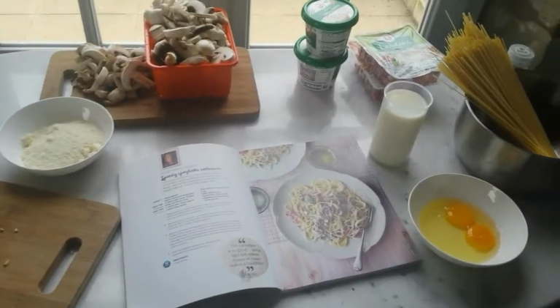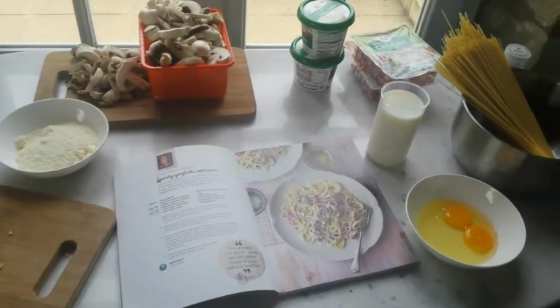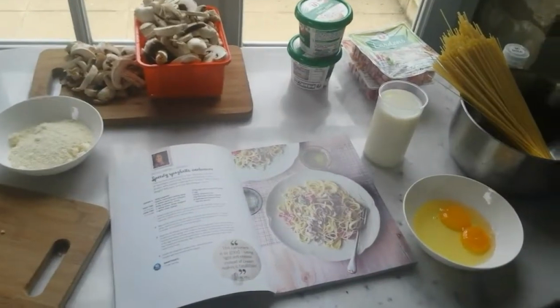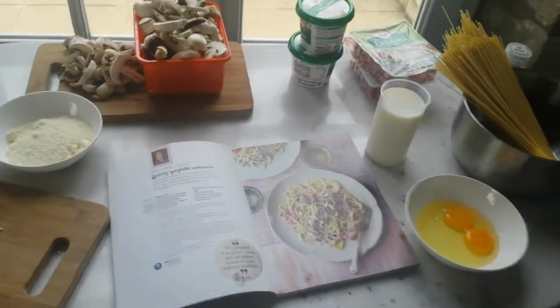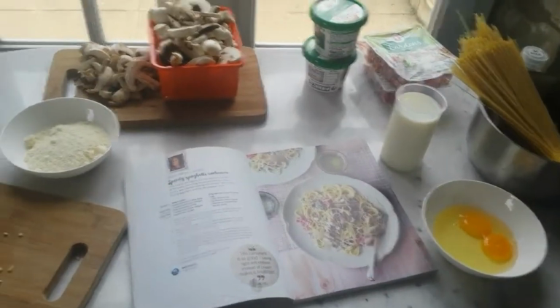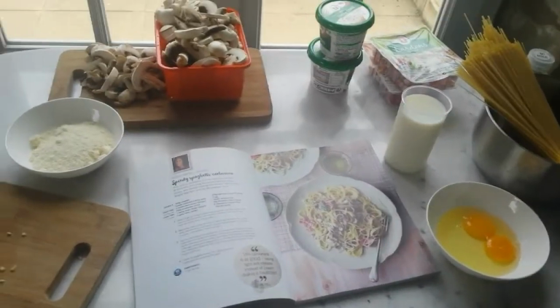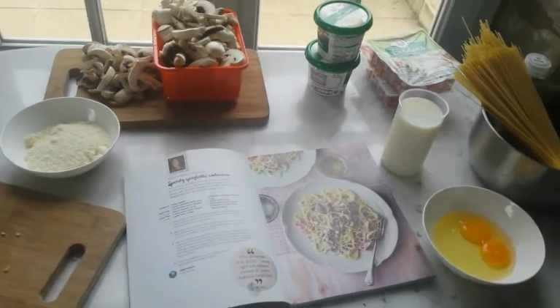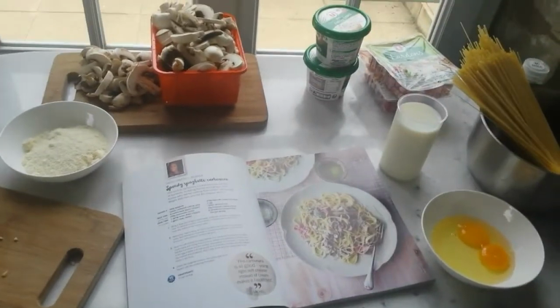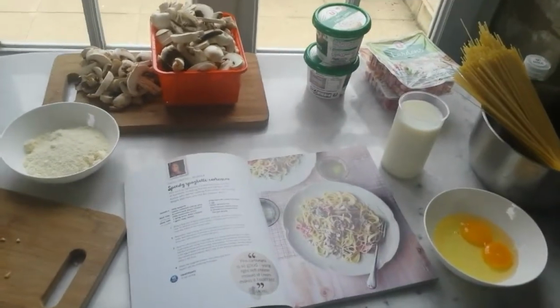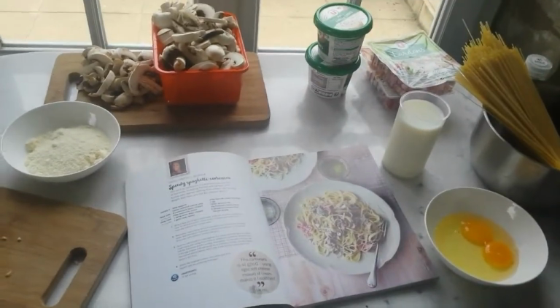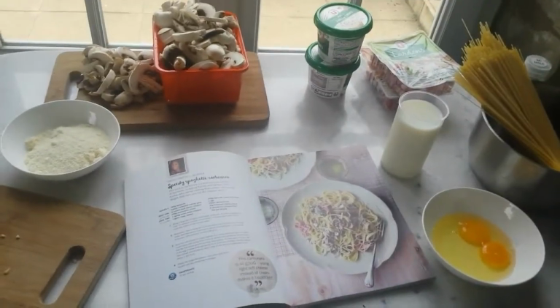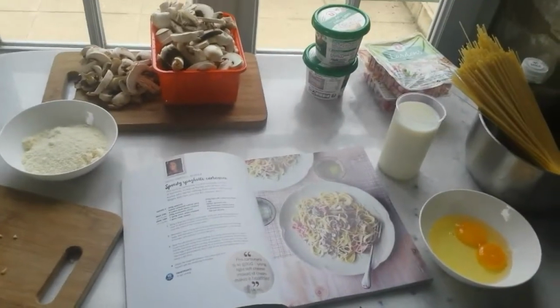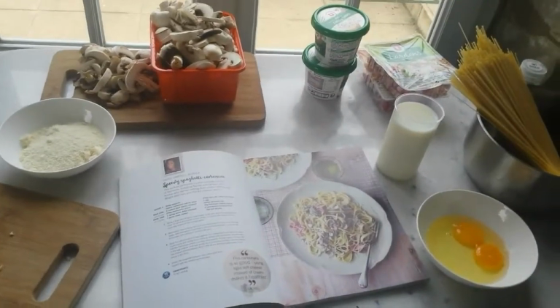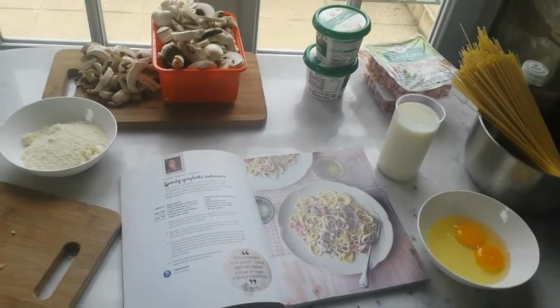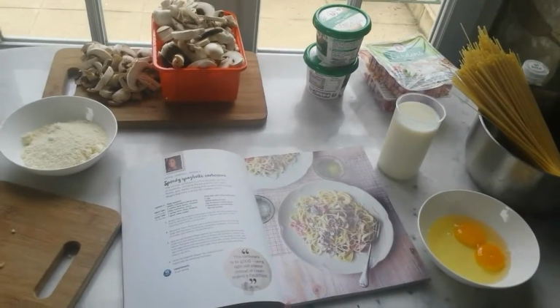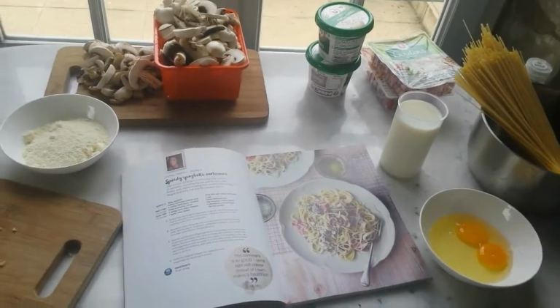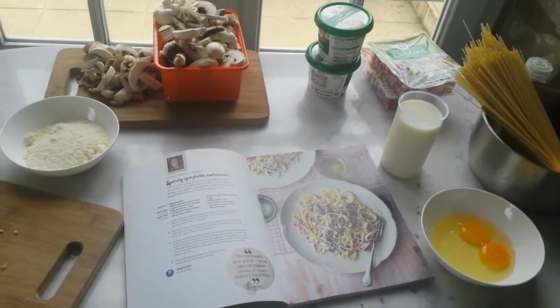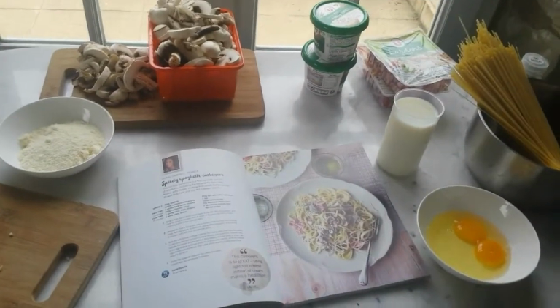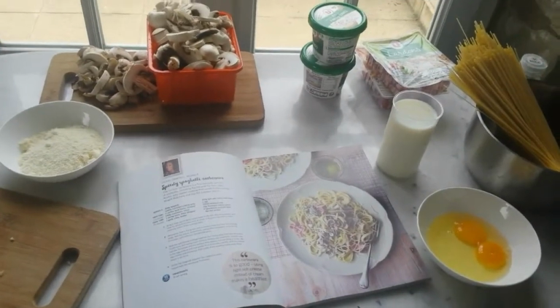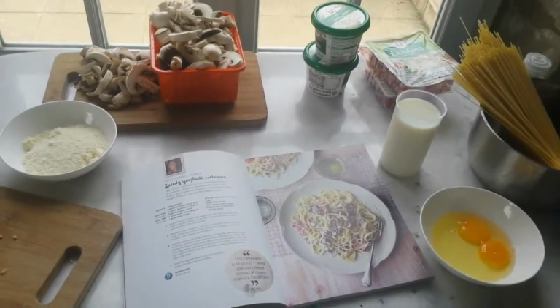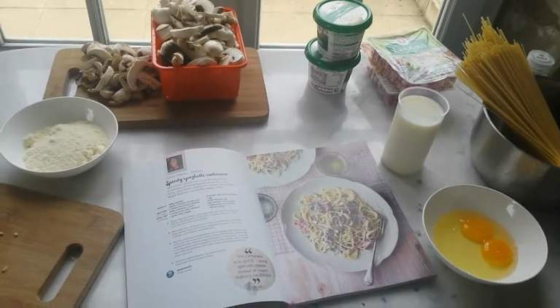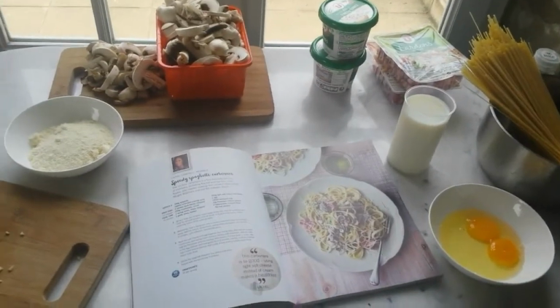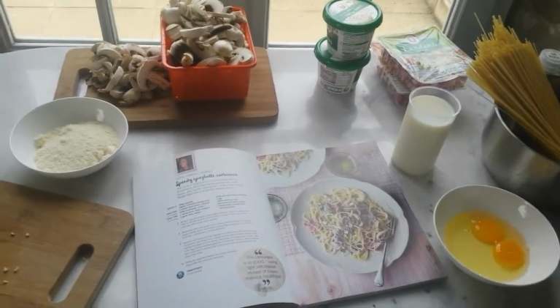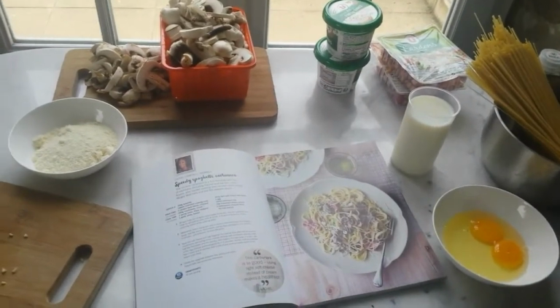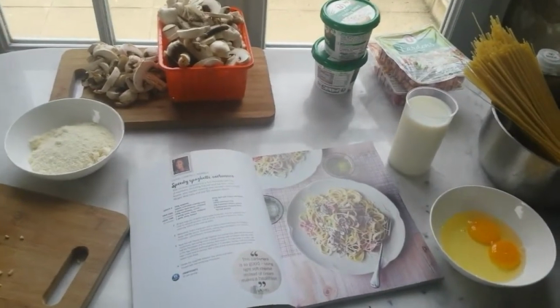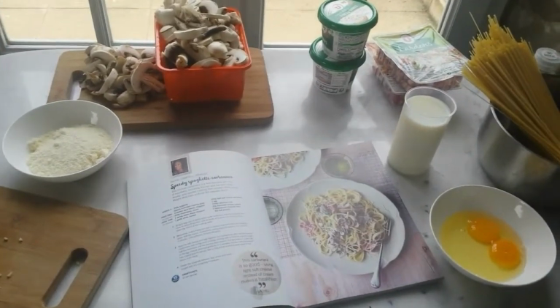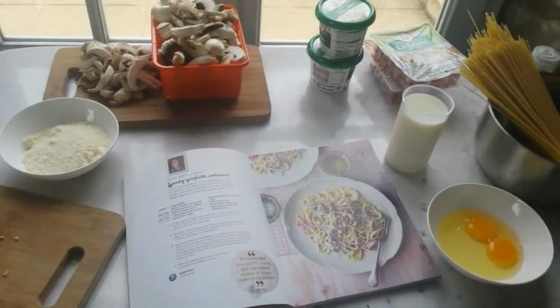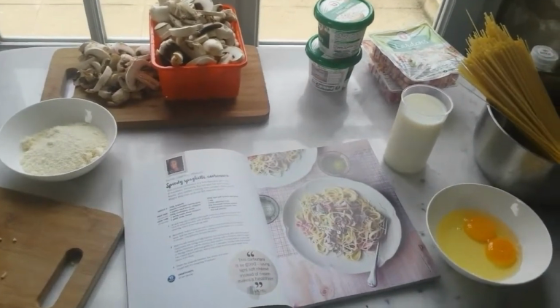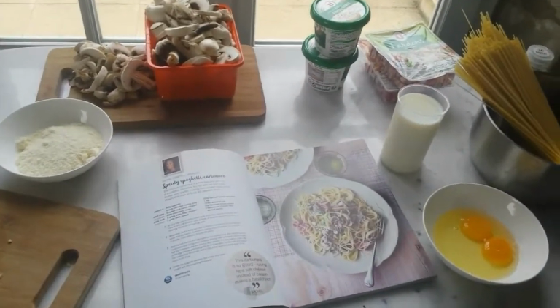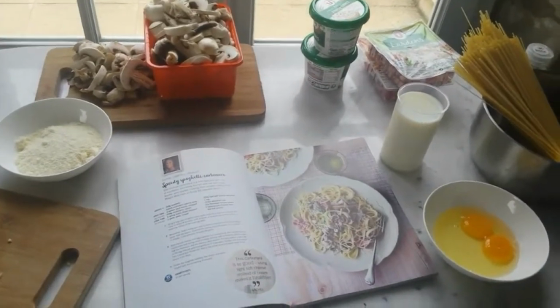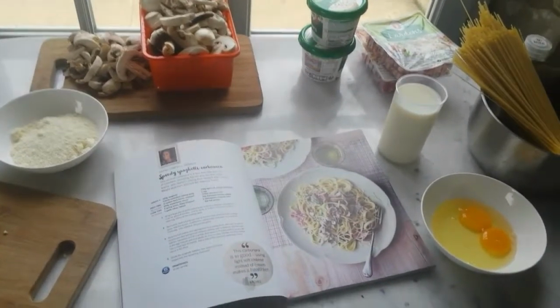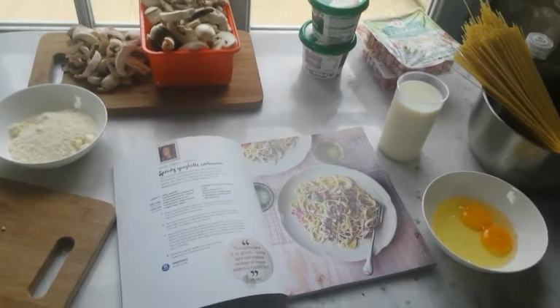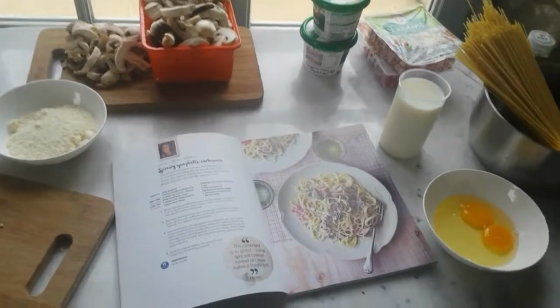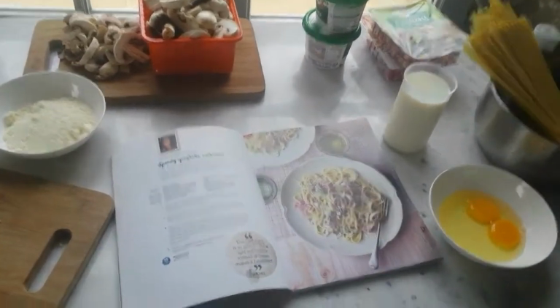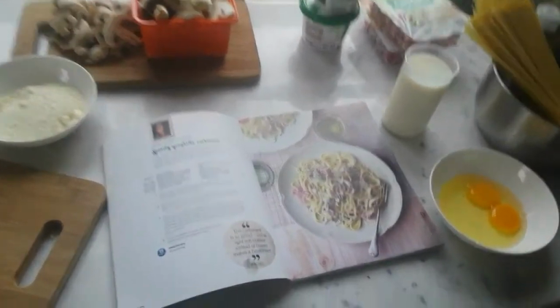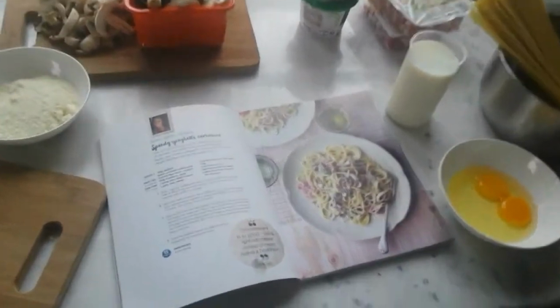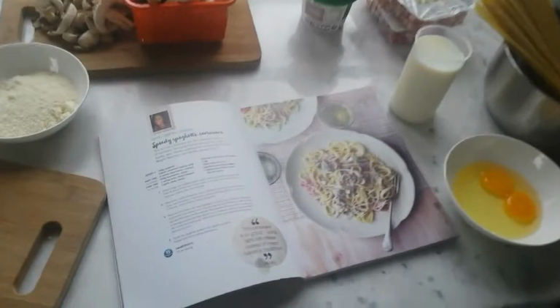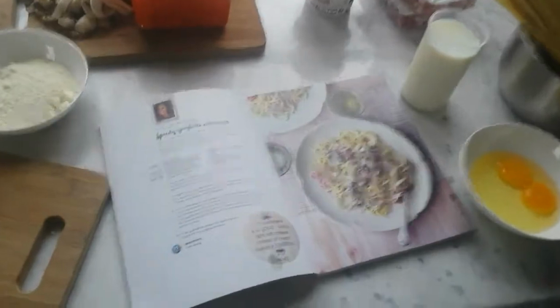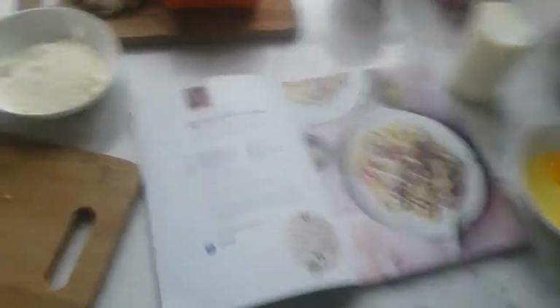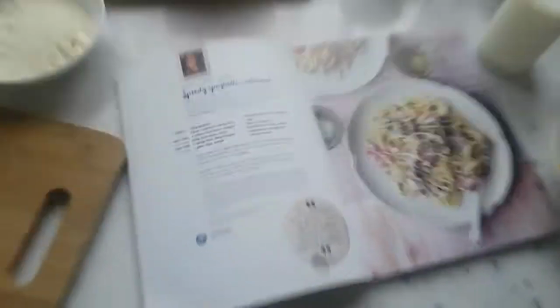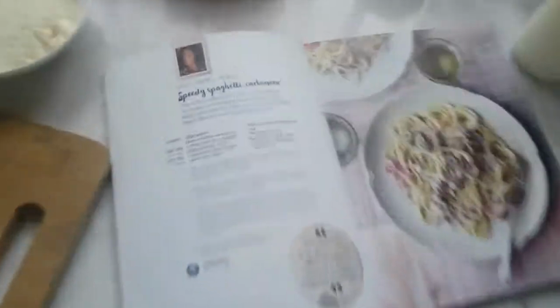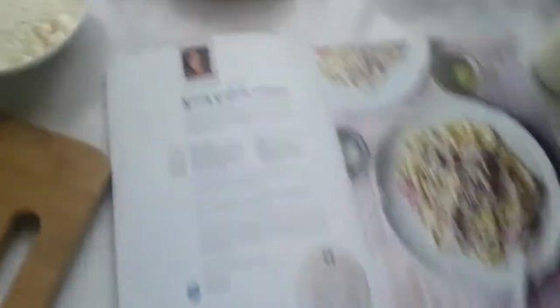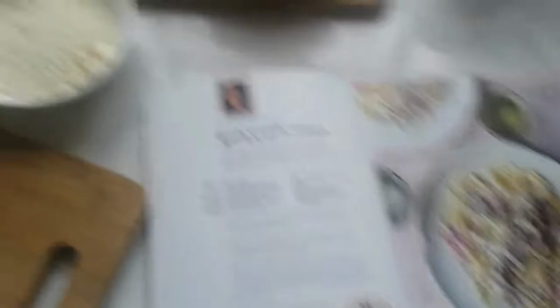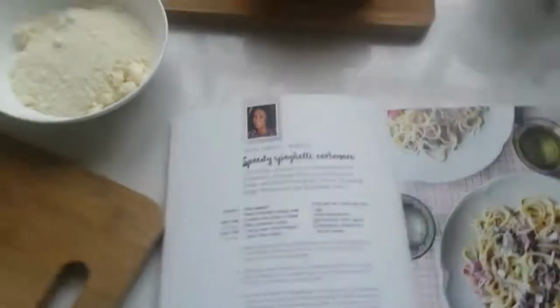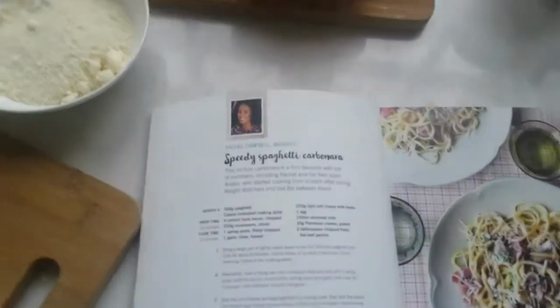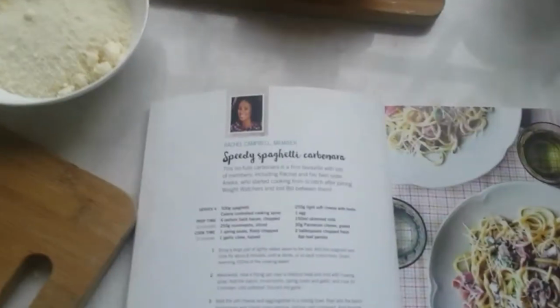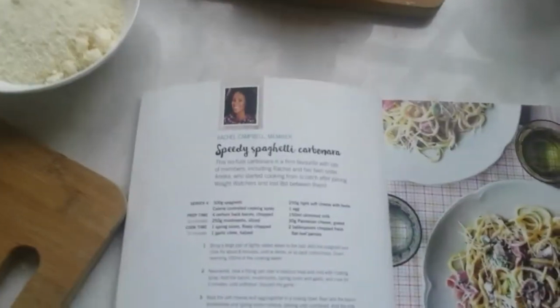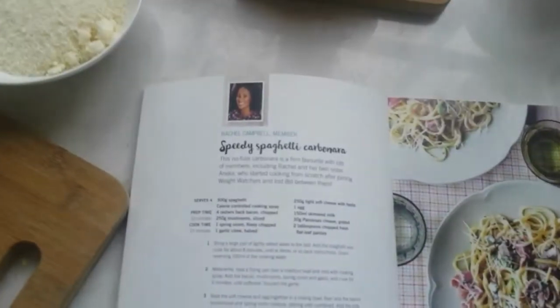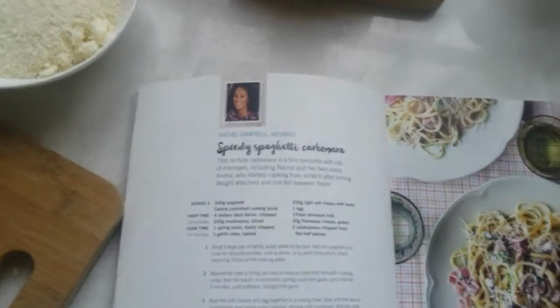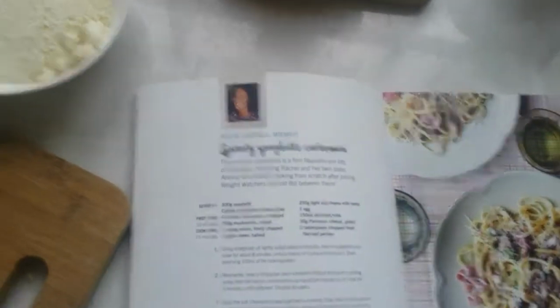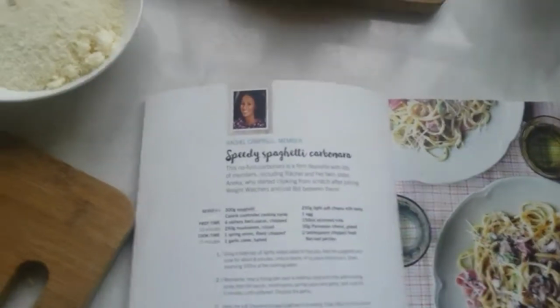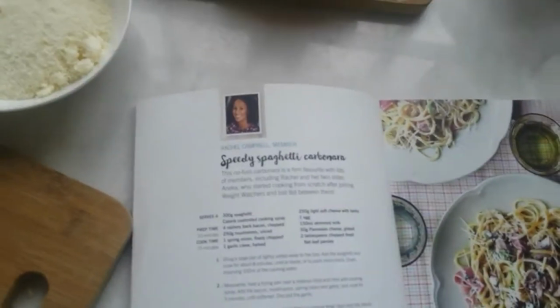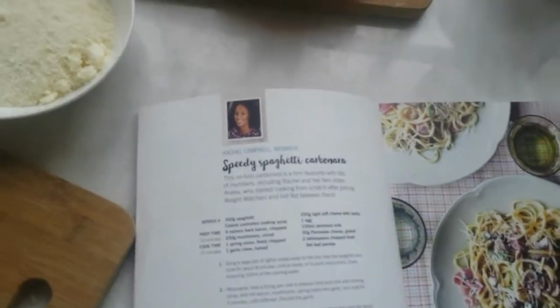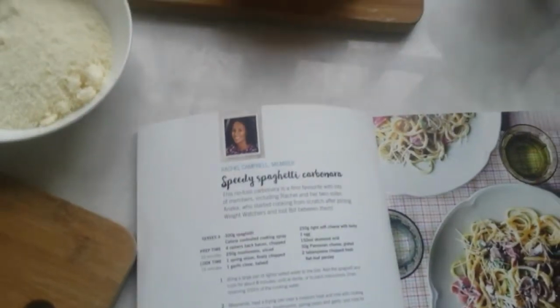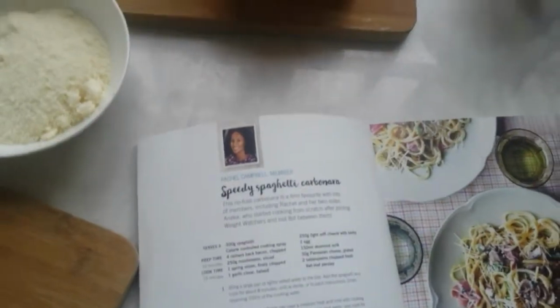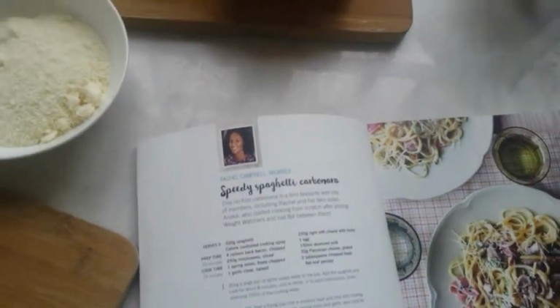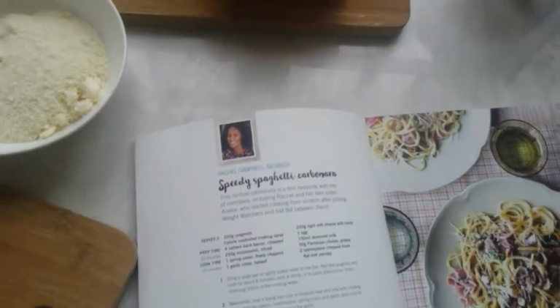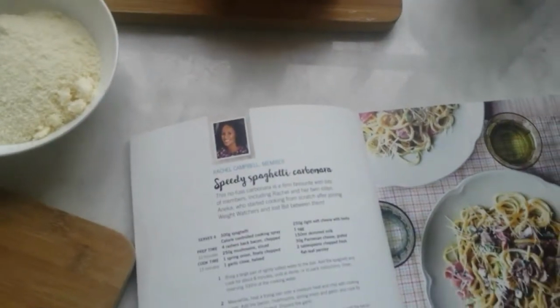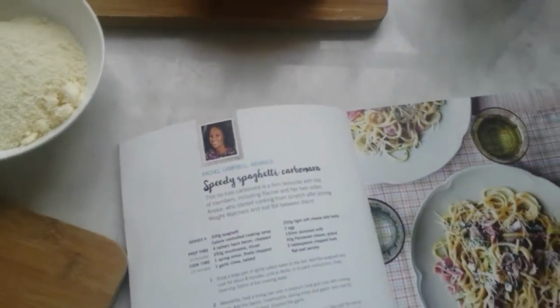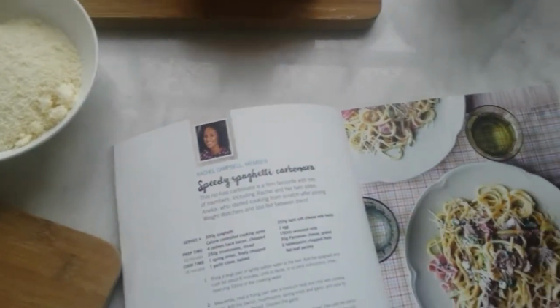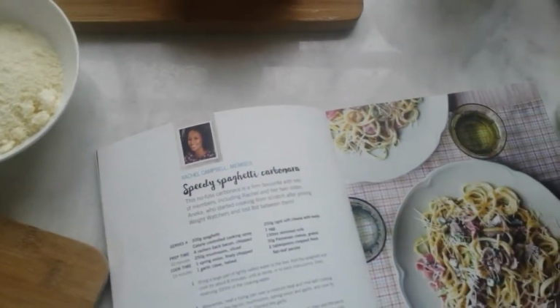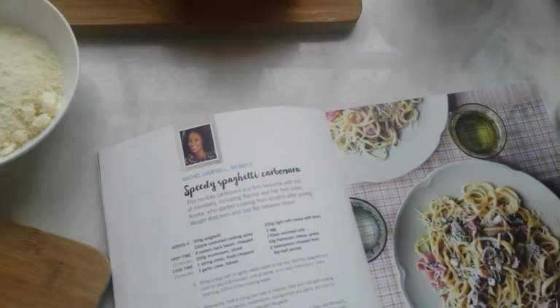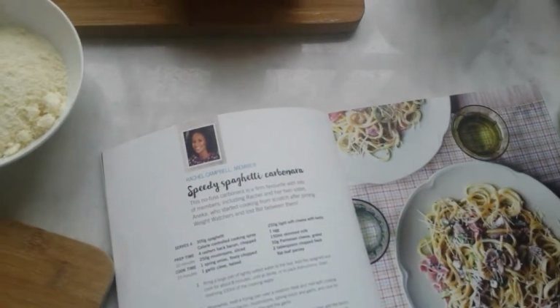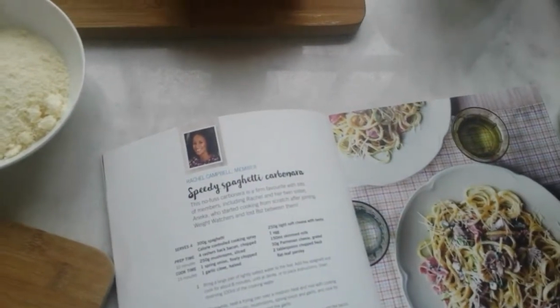Hello and welcome back to Waging Gaming 360. I'm the gaming team. Today I'll be cooking a speedy spaghetti carbonara.